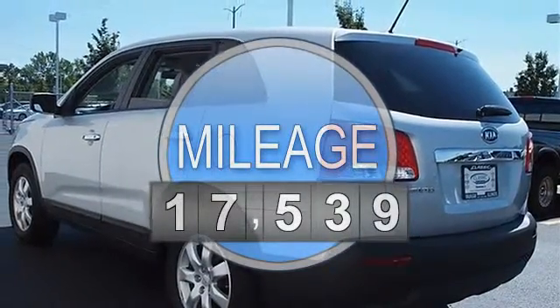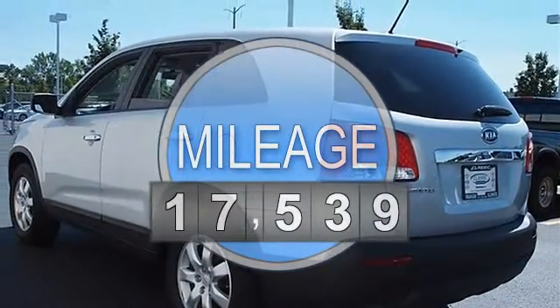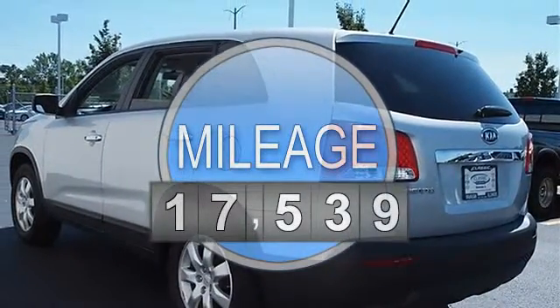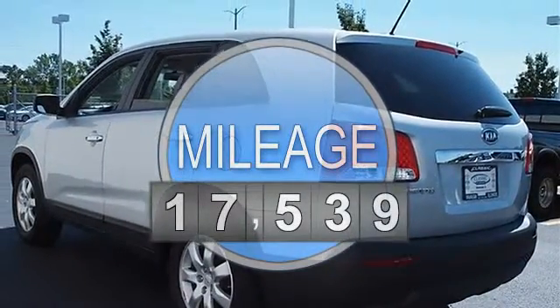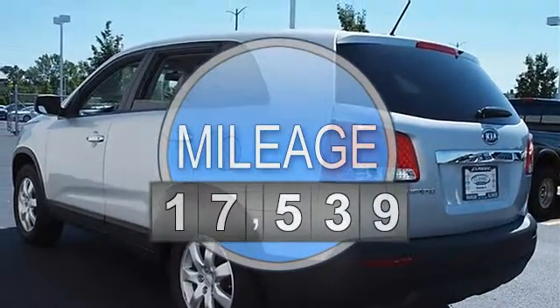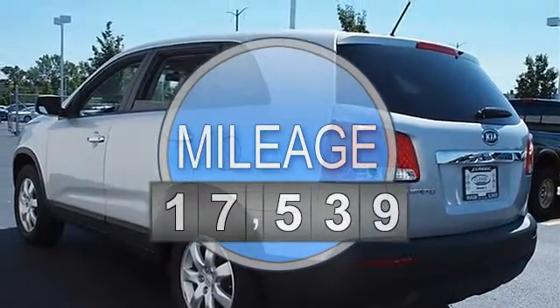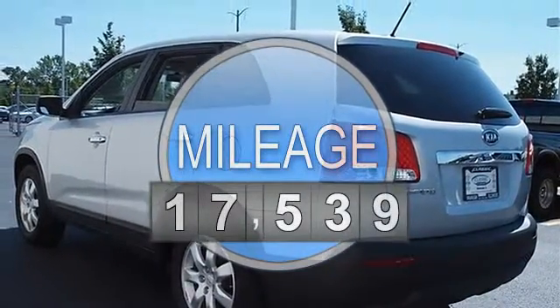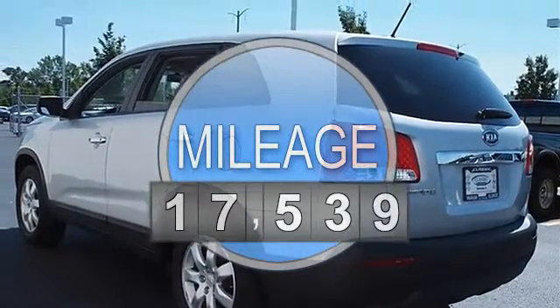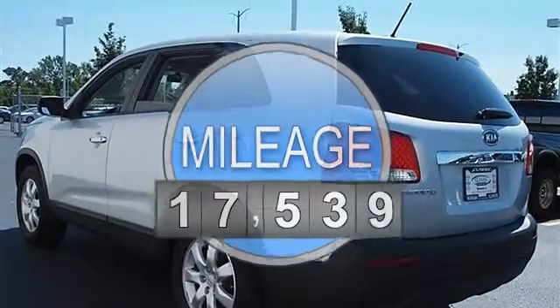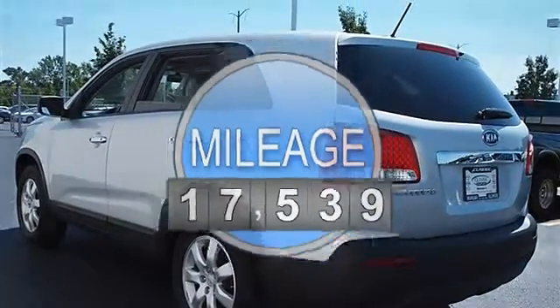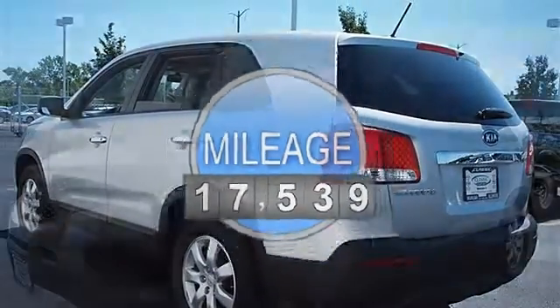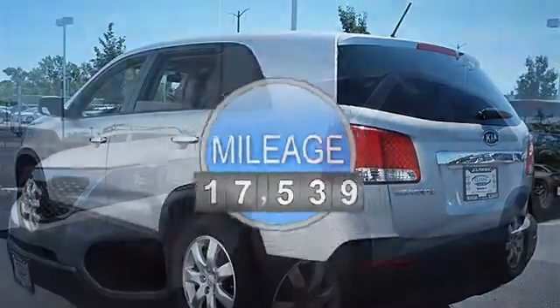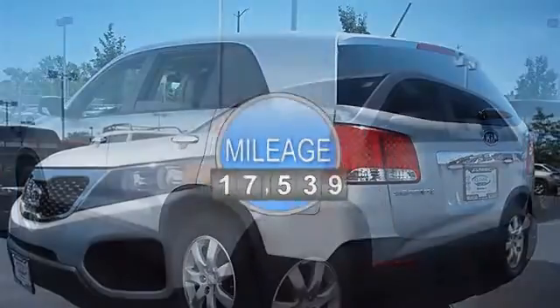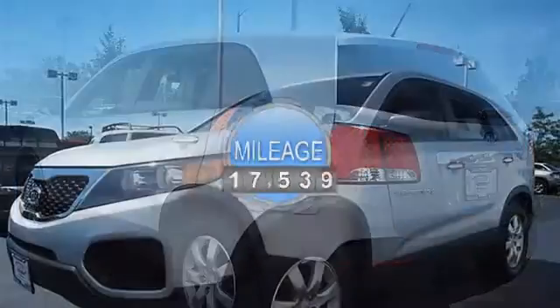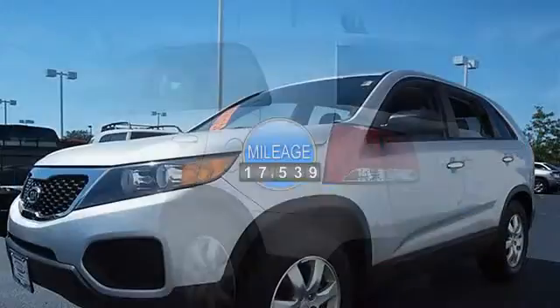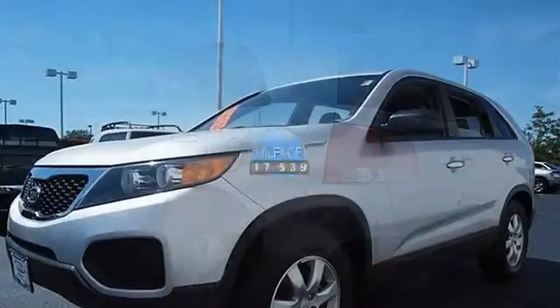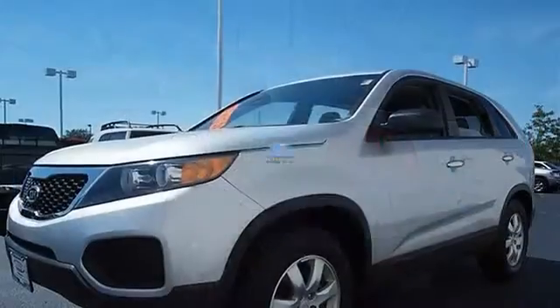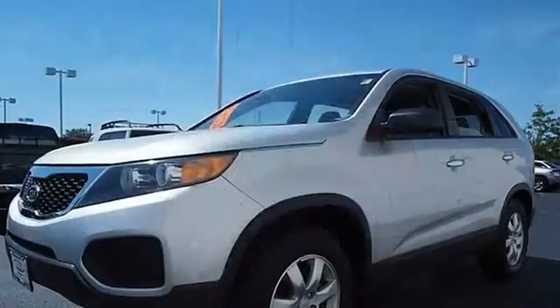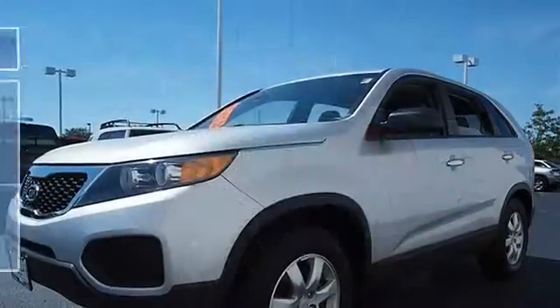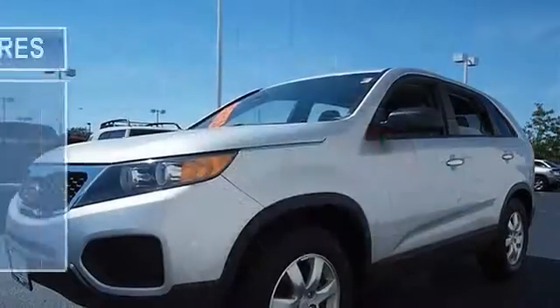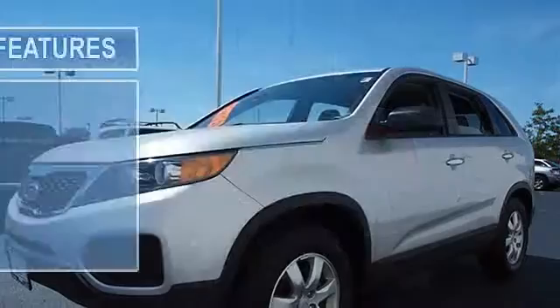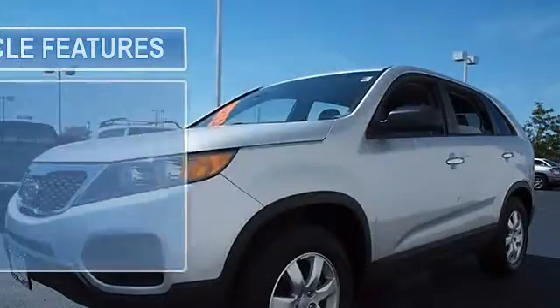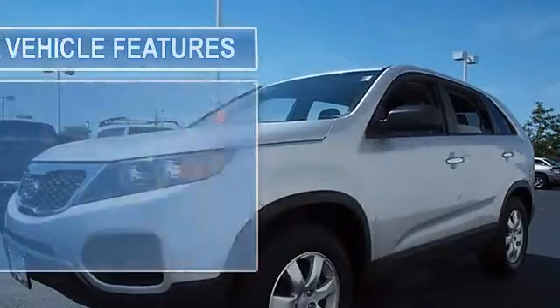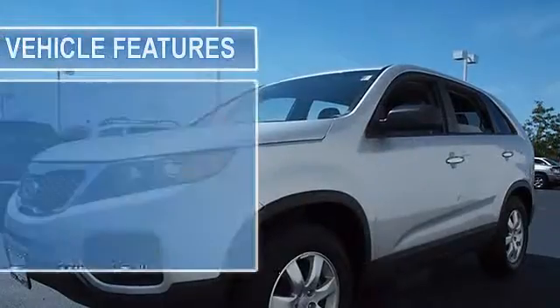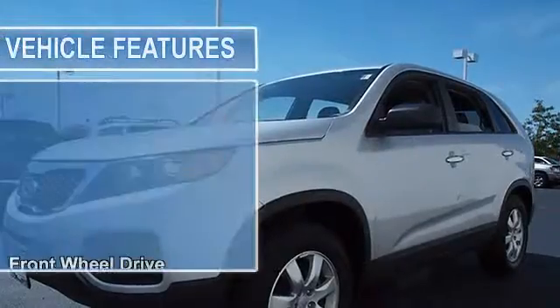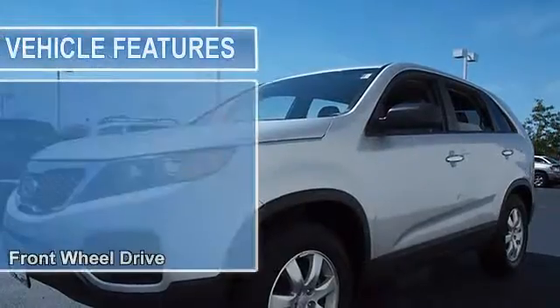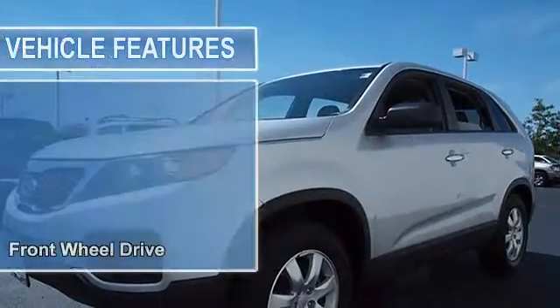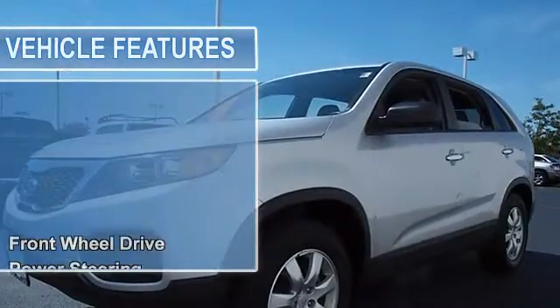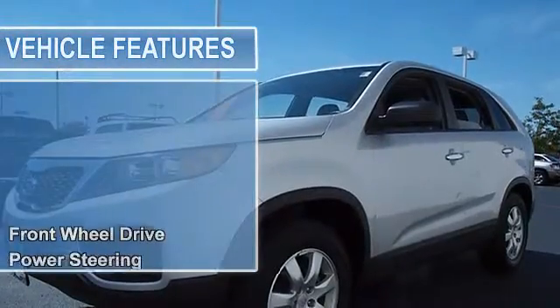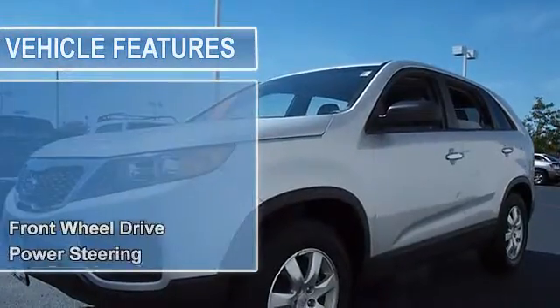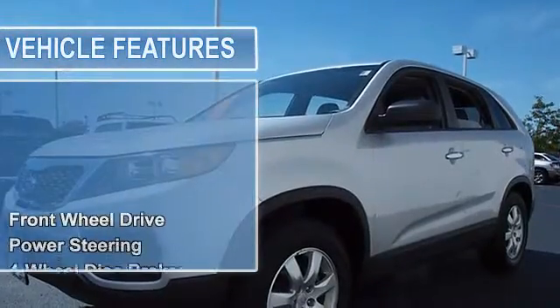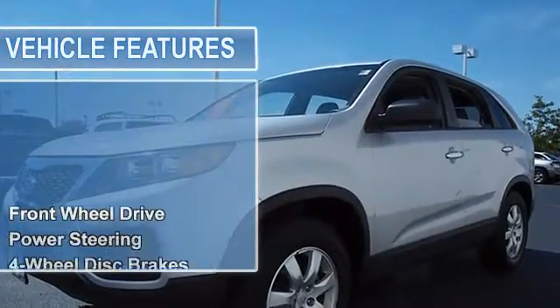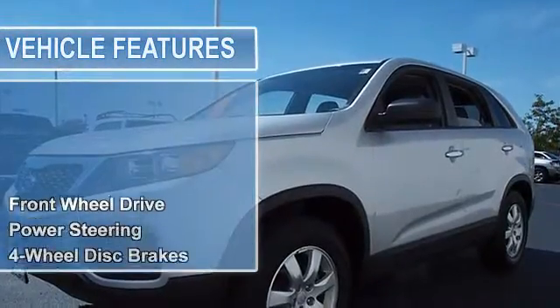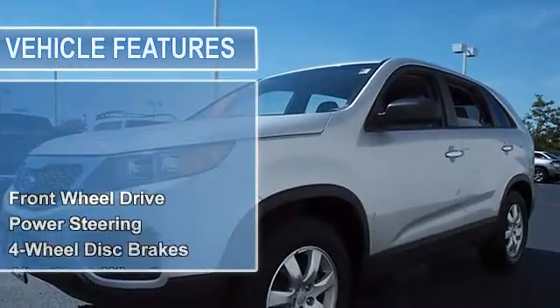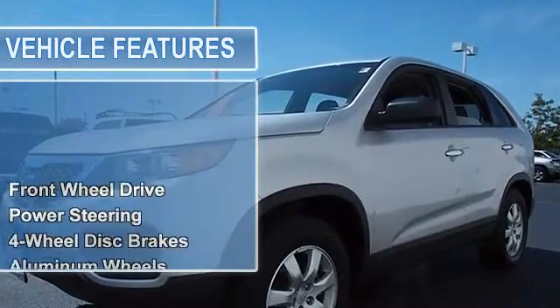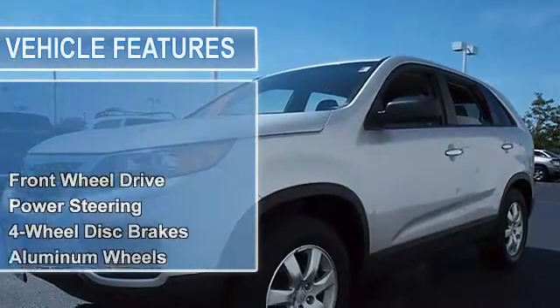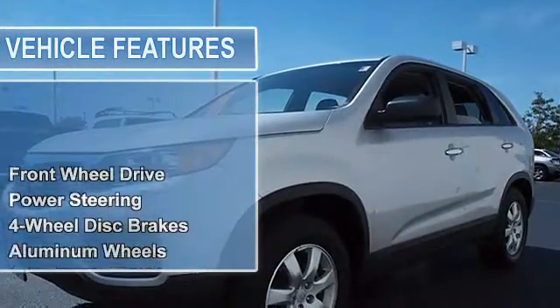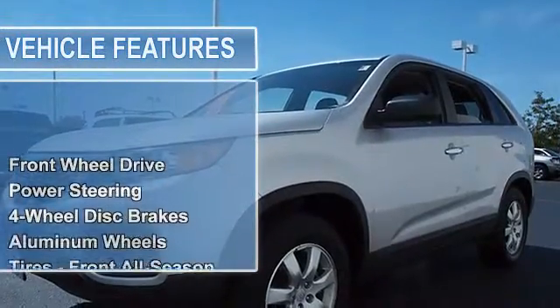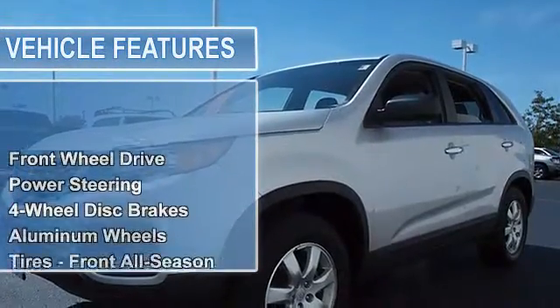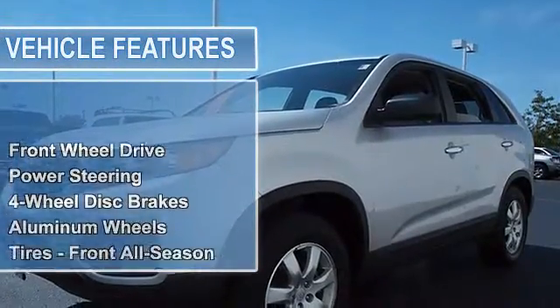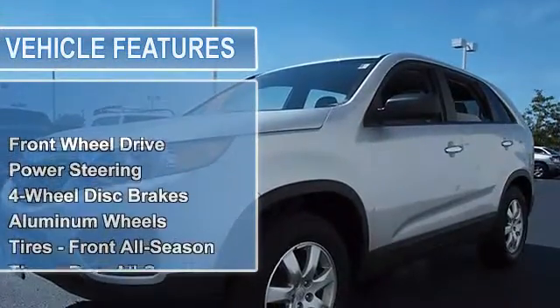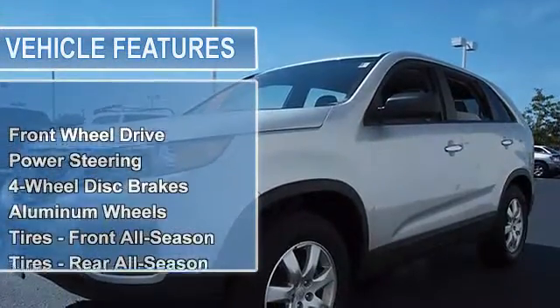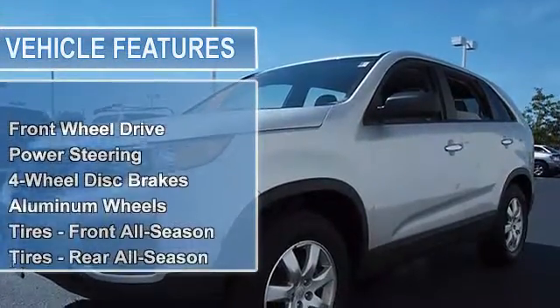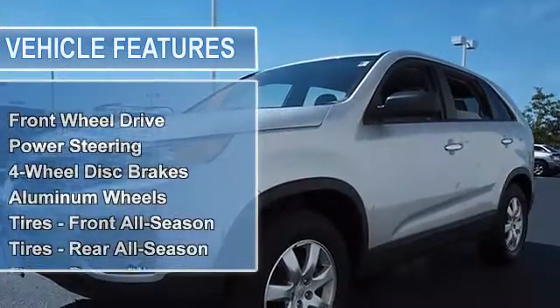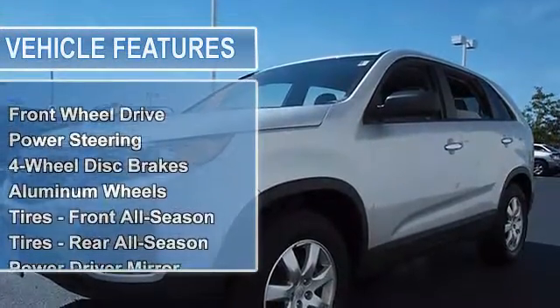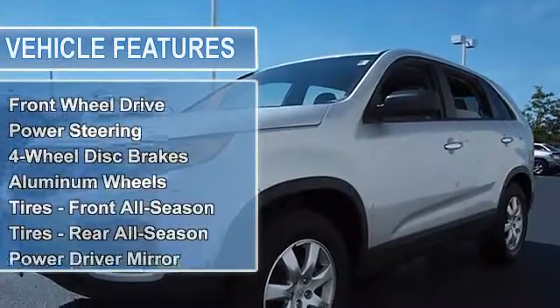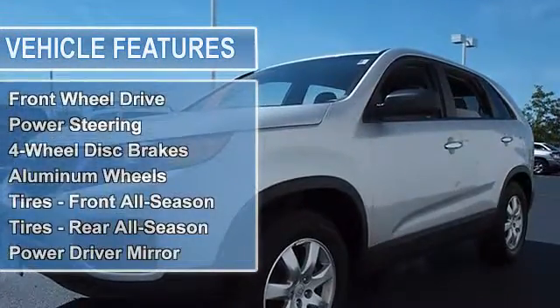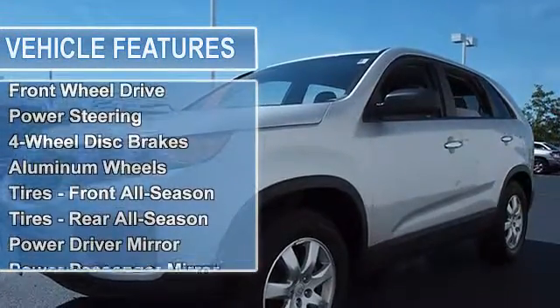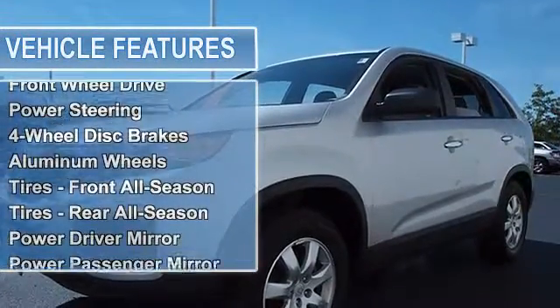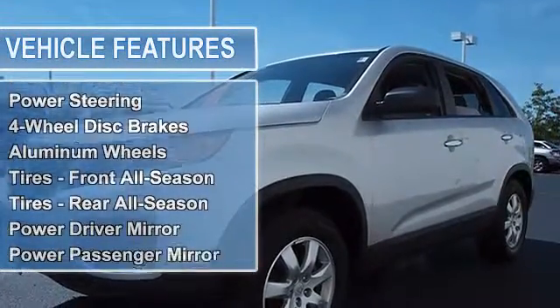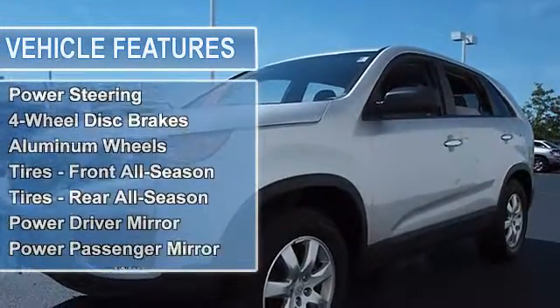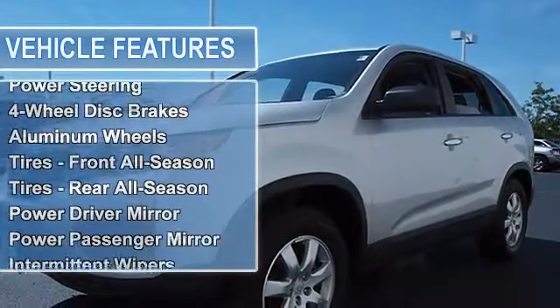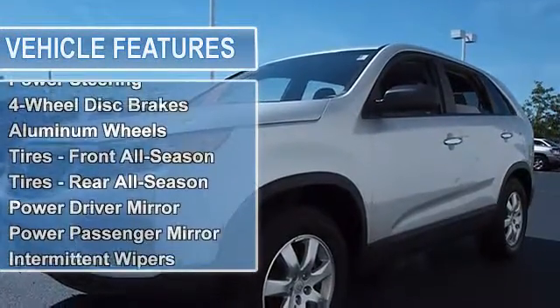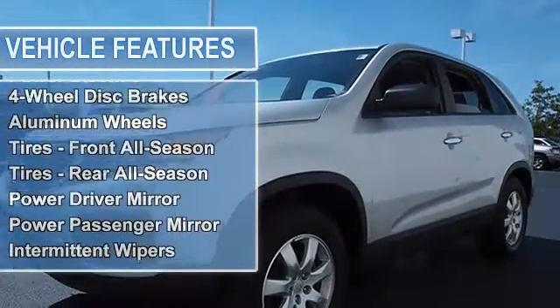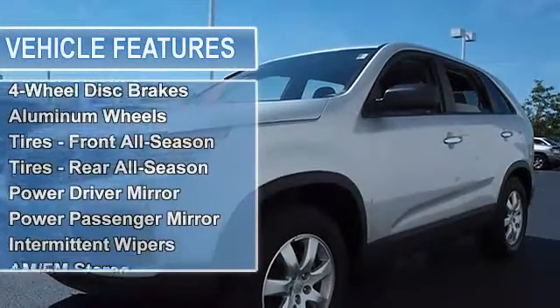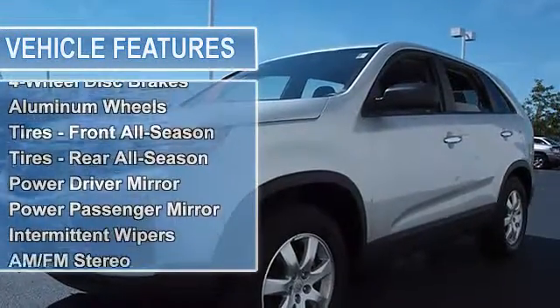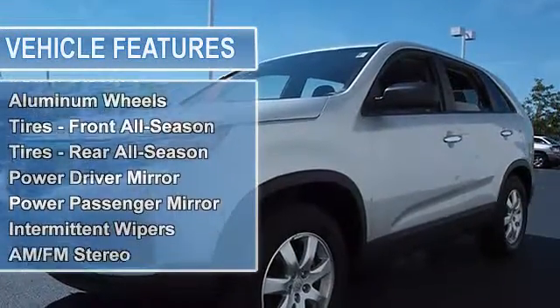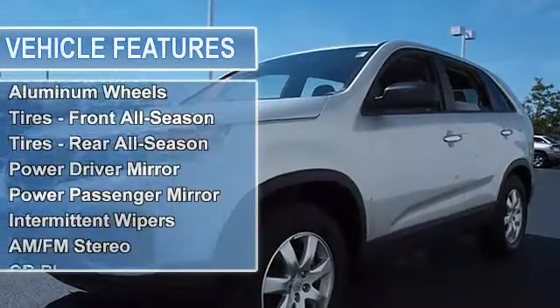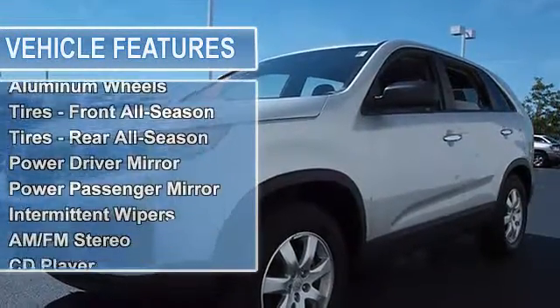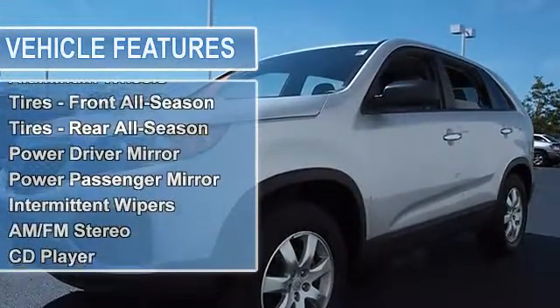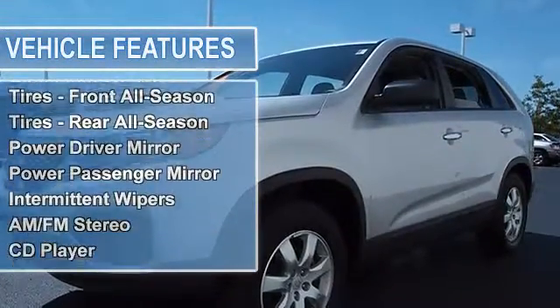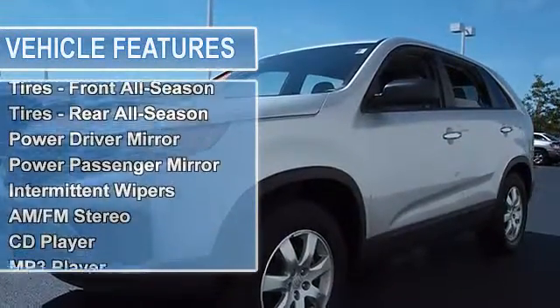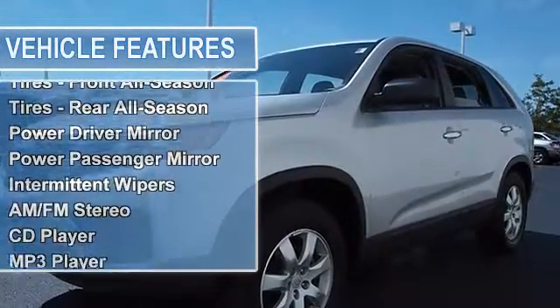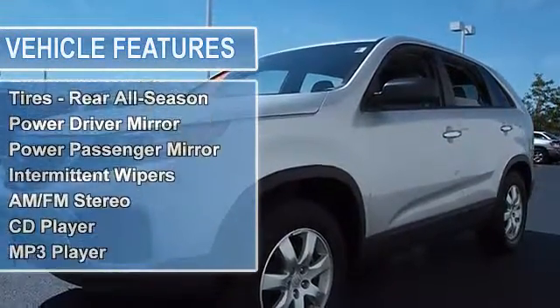Power steering, four wheel disc brakes, aluminum wheels, tires front all season, tires rear all season.